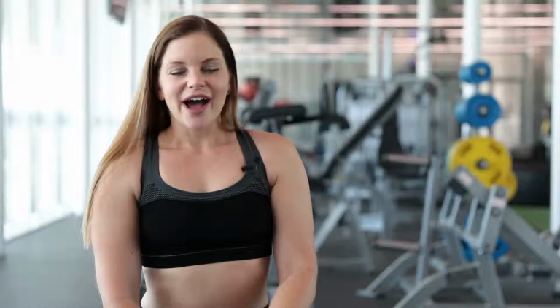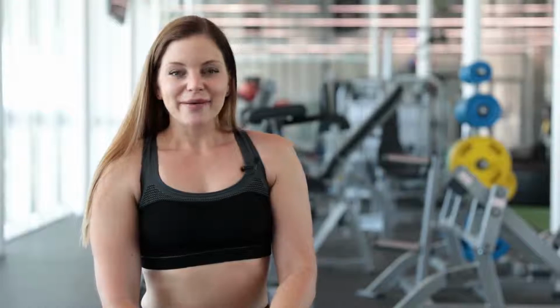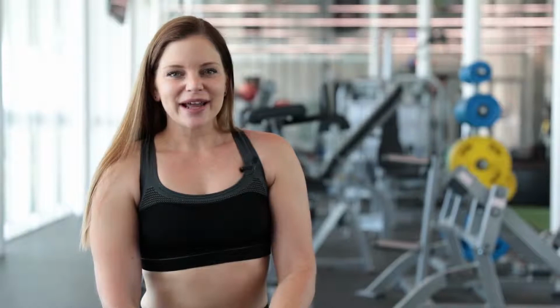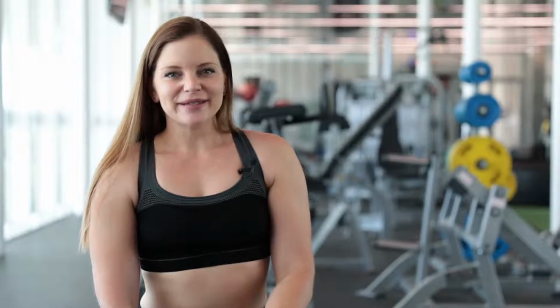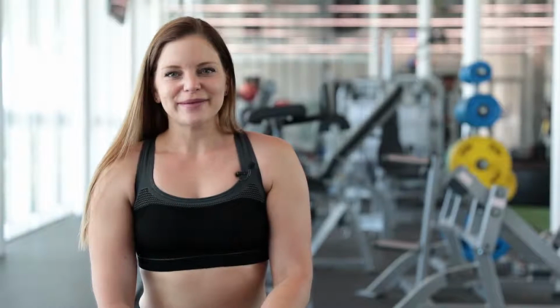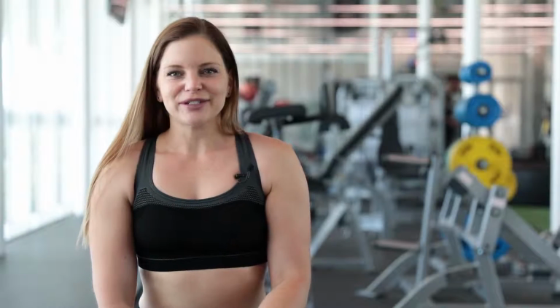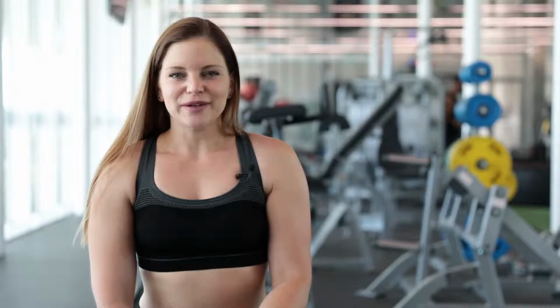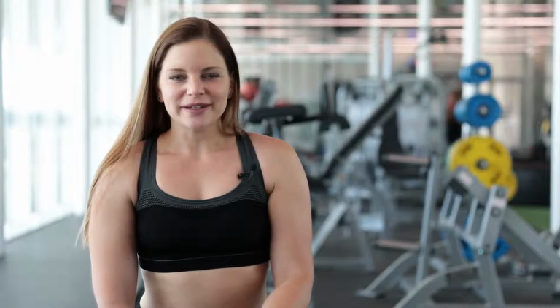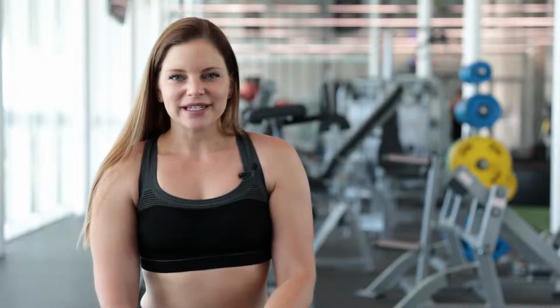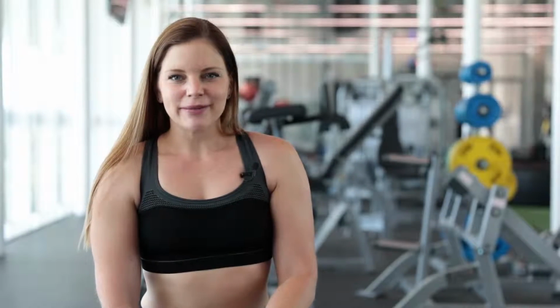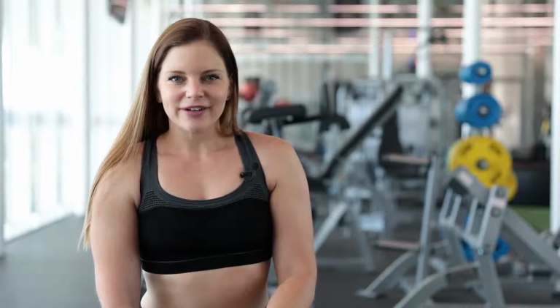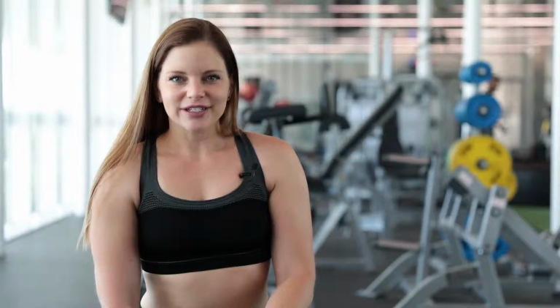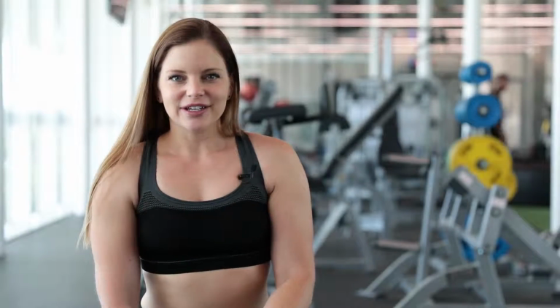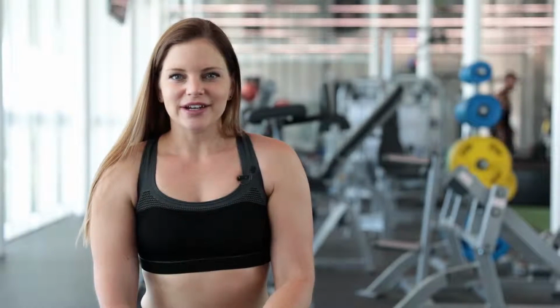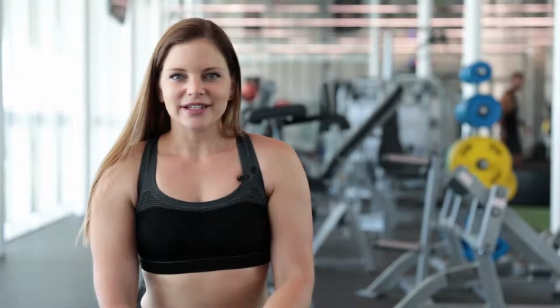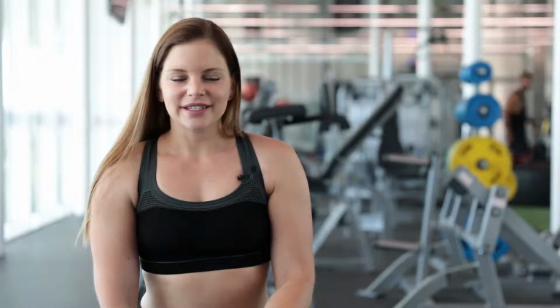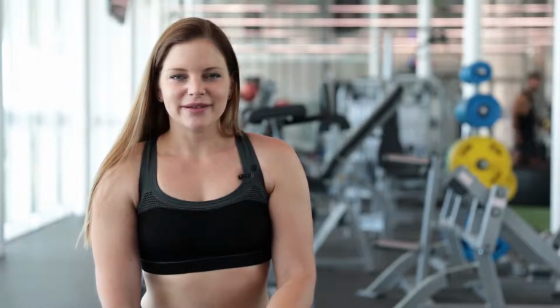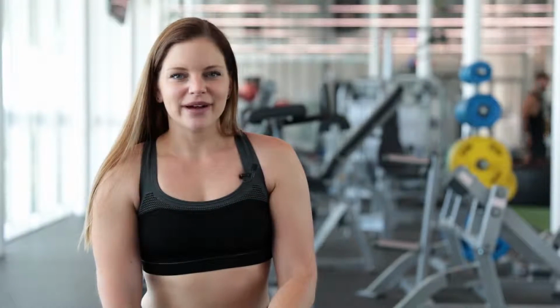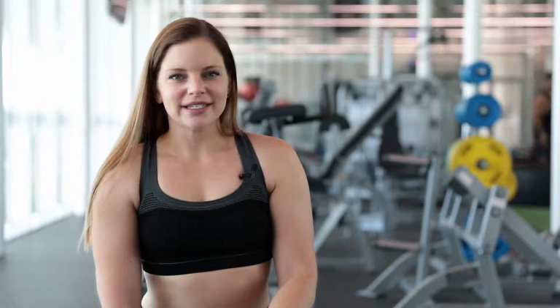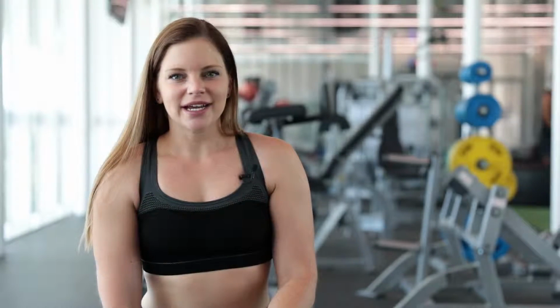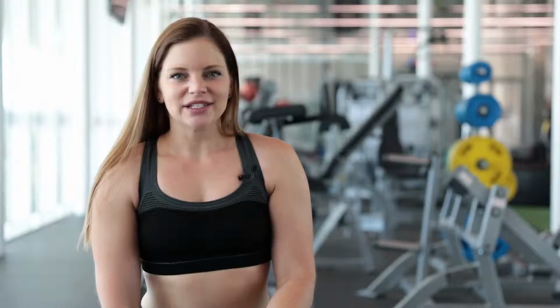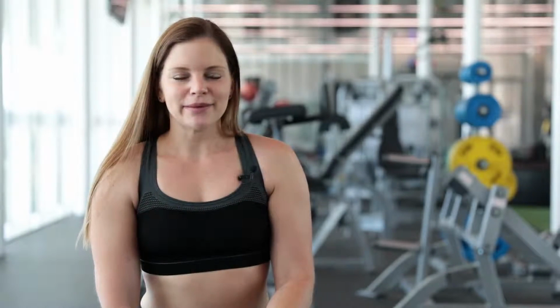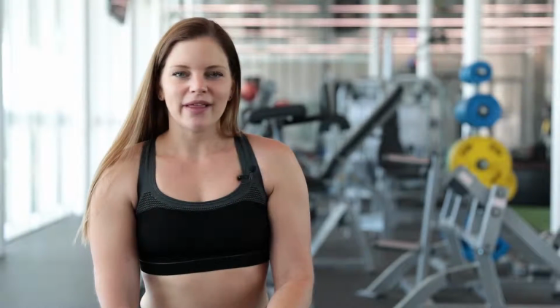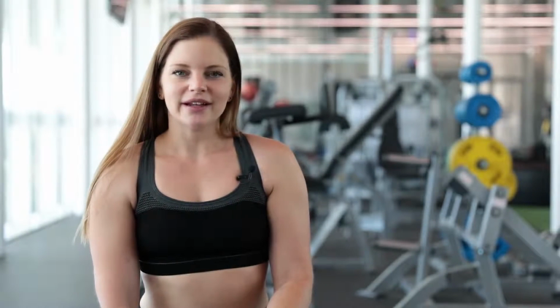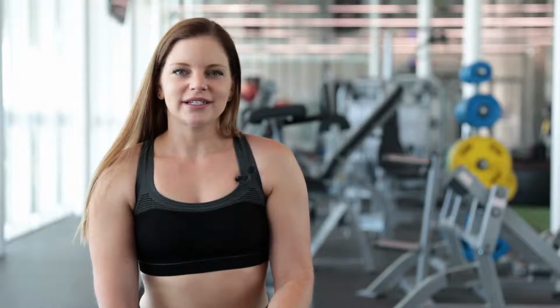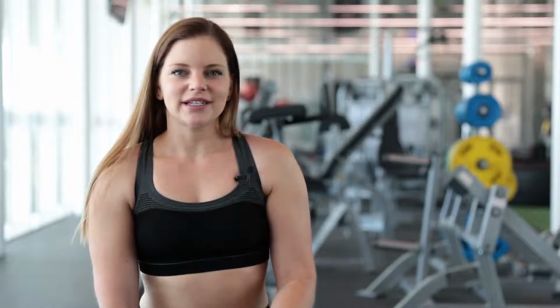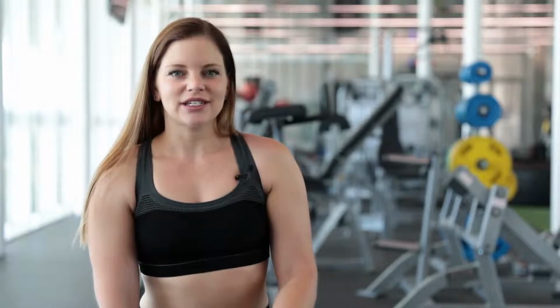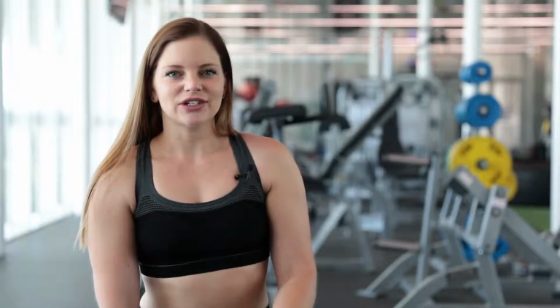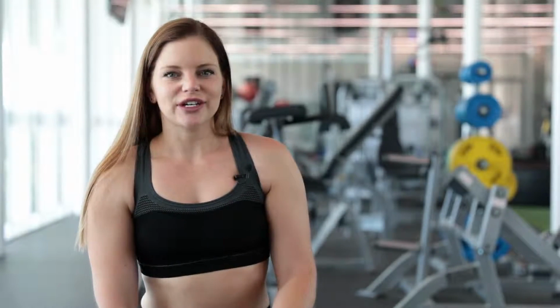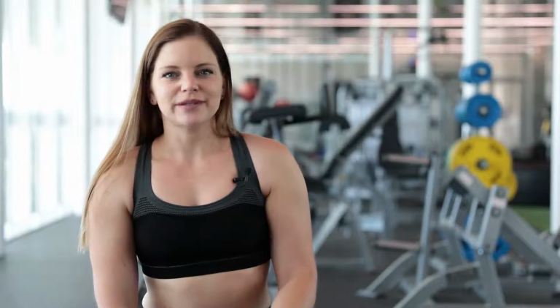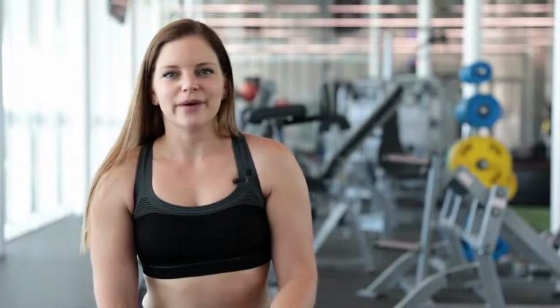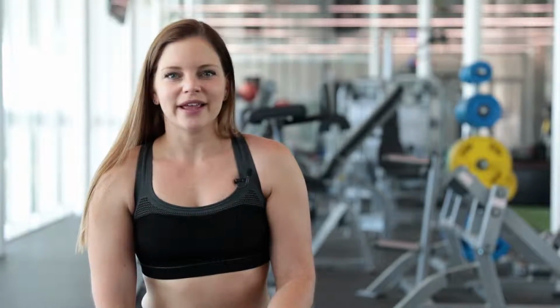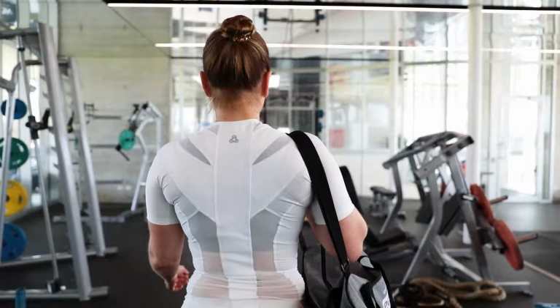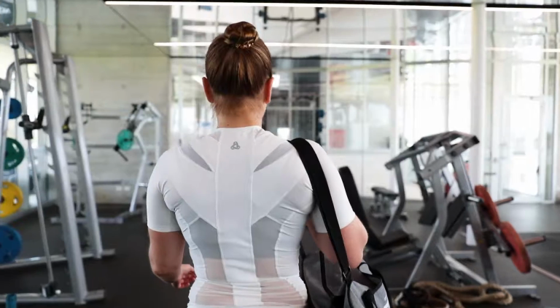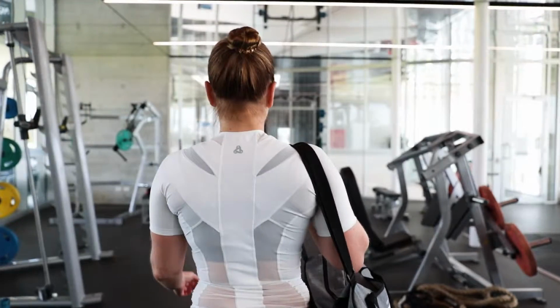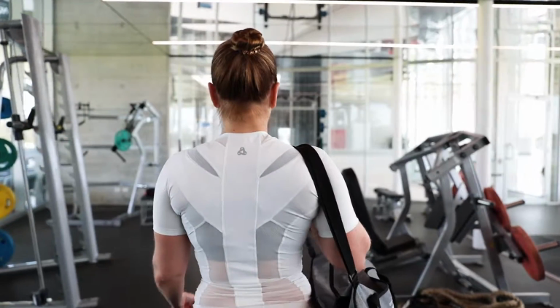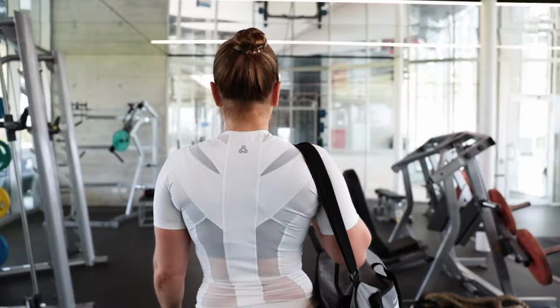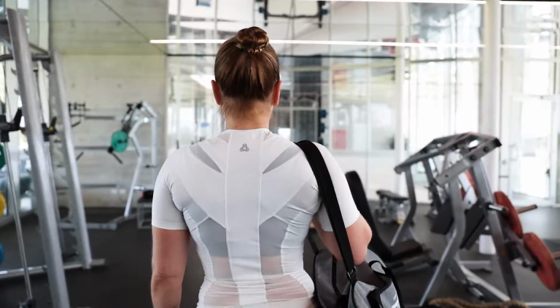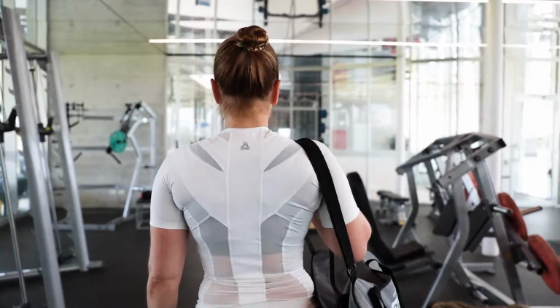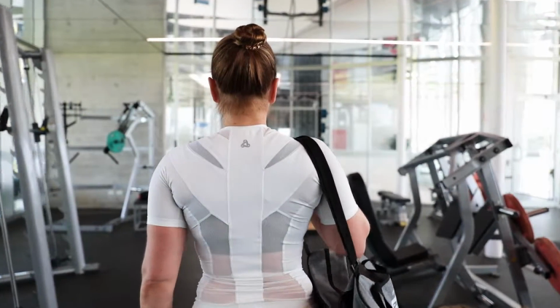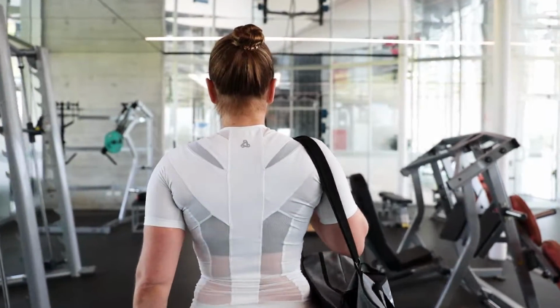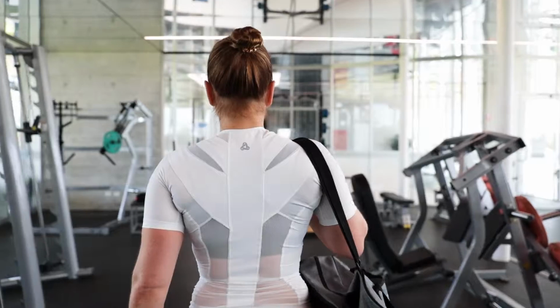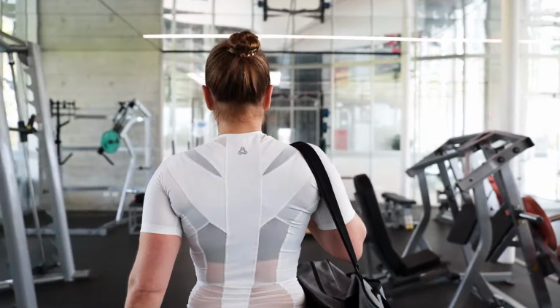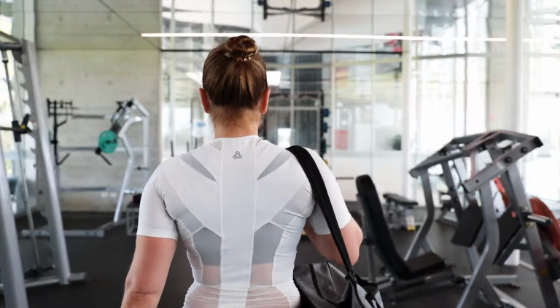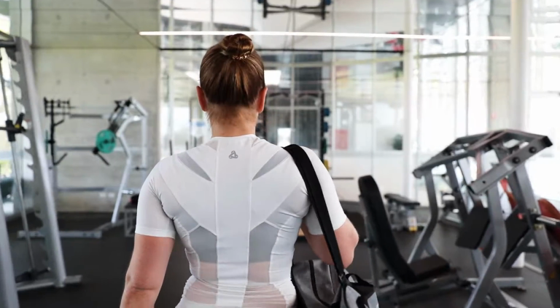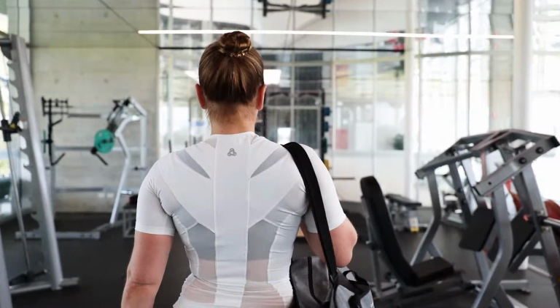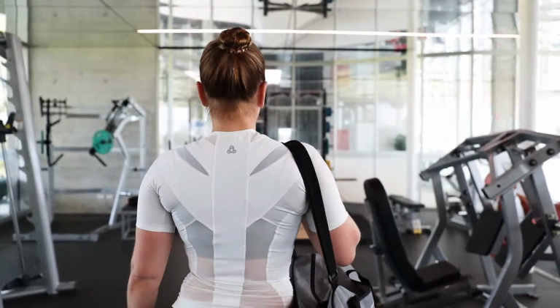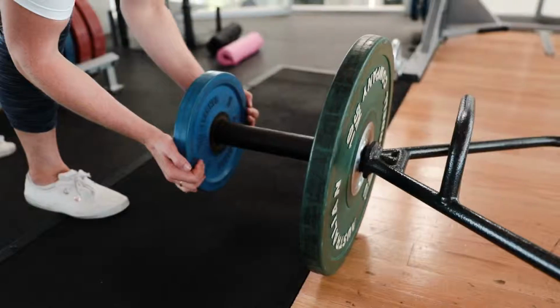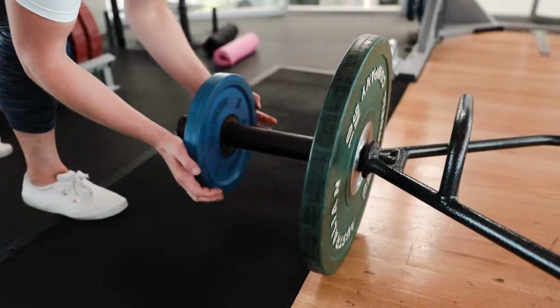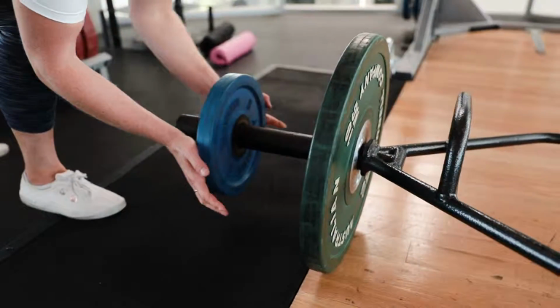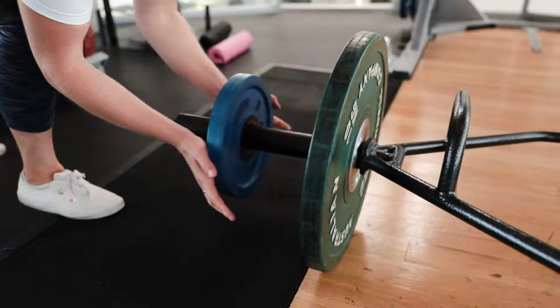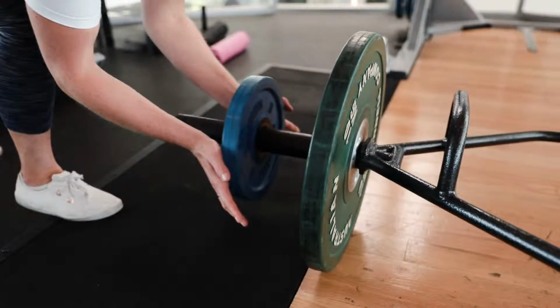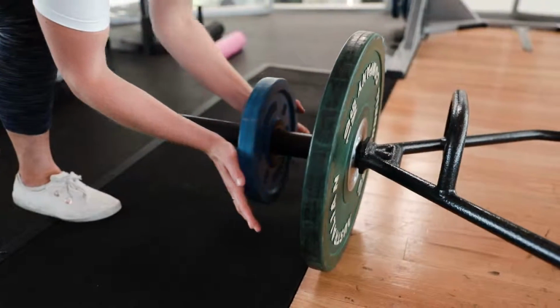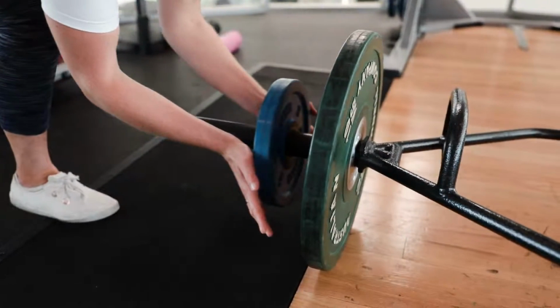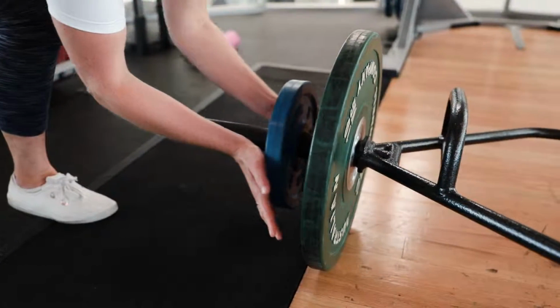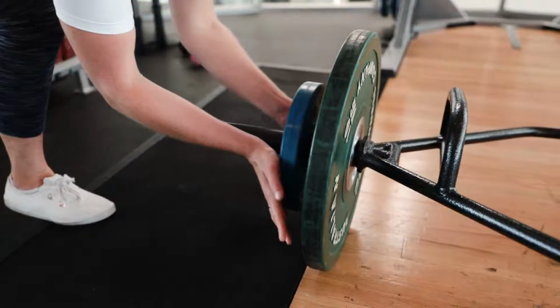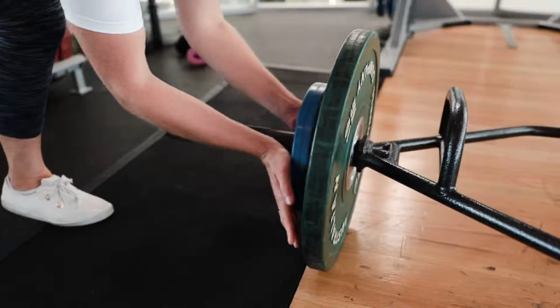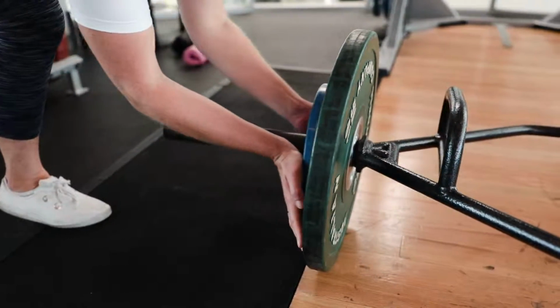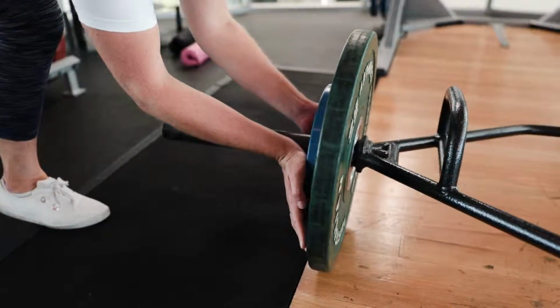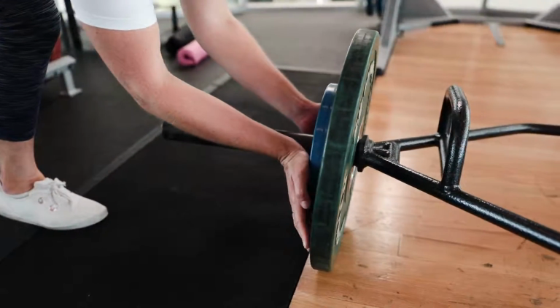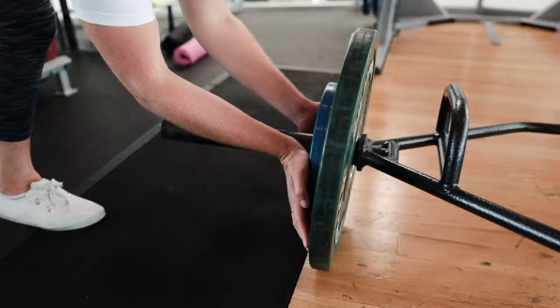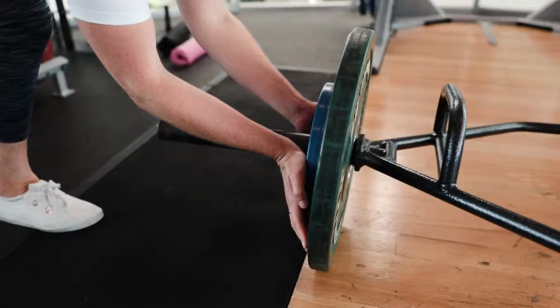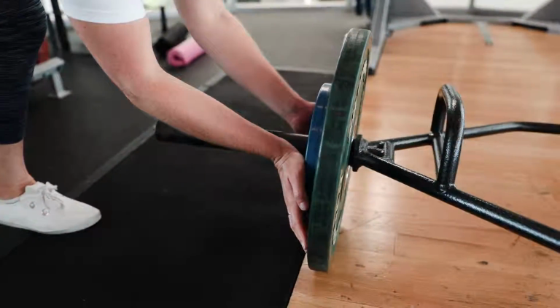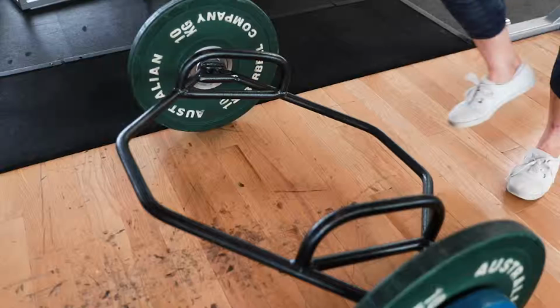Hi, my name's Emma Thomas. I'm a registered nurse. In my downtime, I like to de-stress by getting into the gym and staying fit and healthy, and the way that I like to do that is through powerlifting.